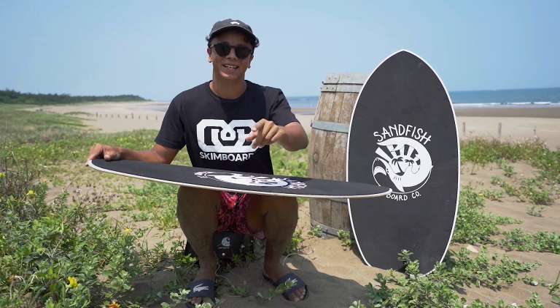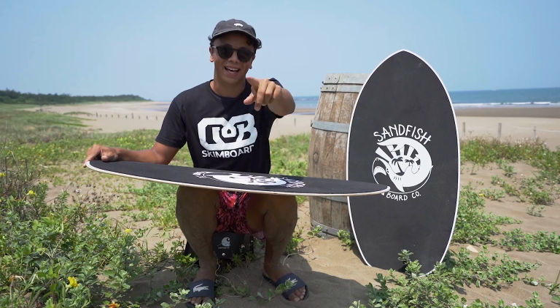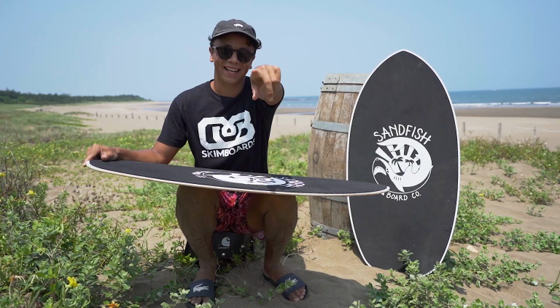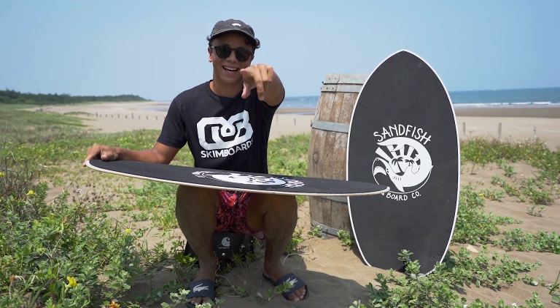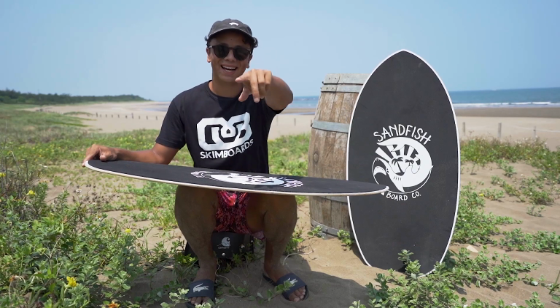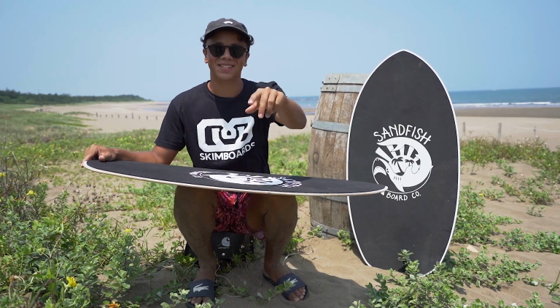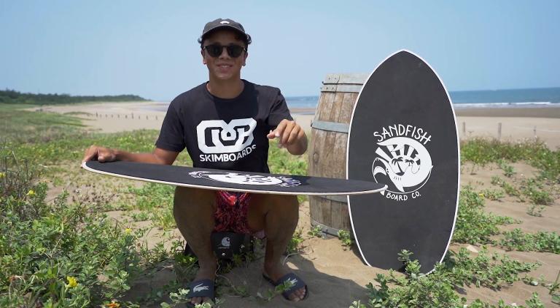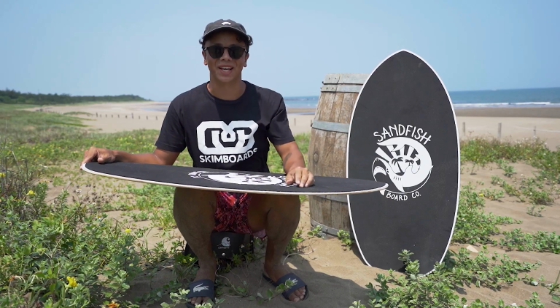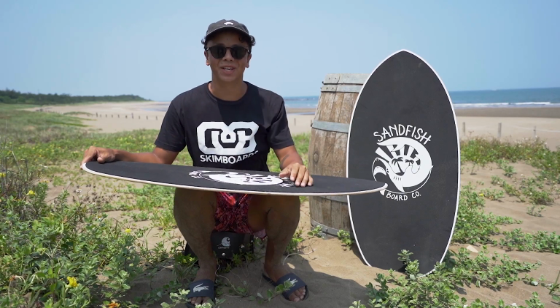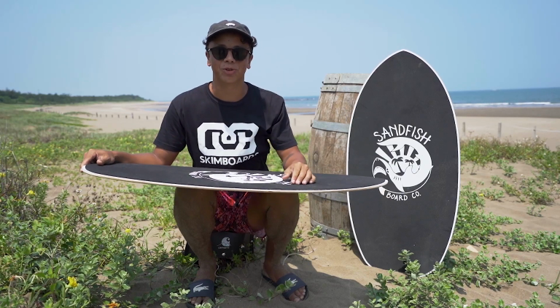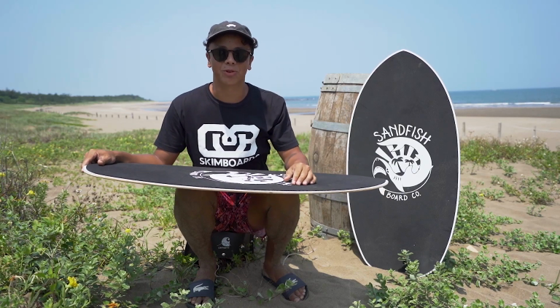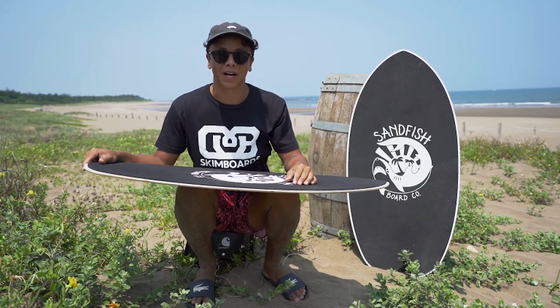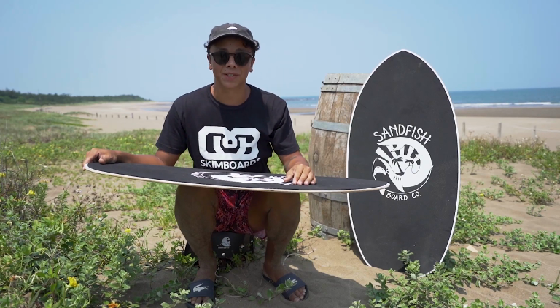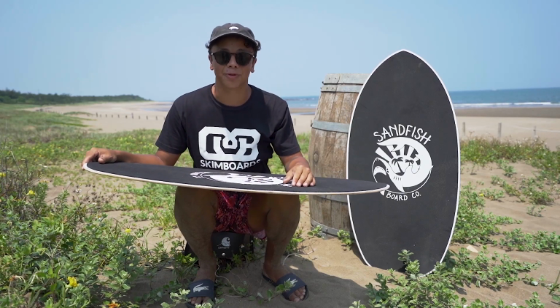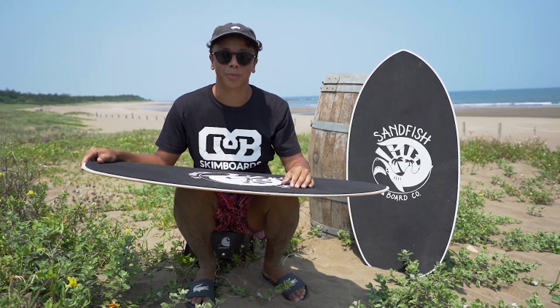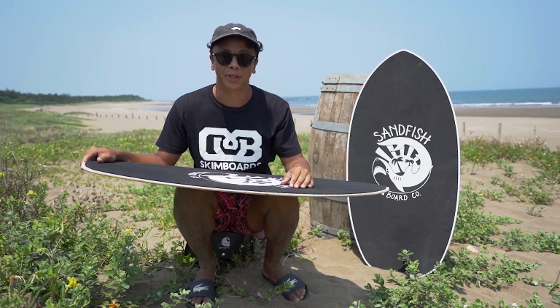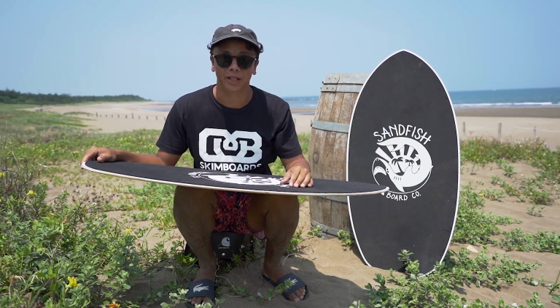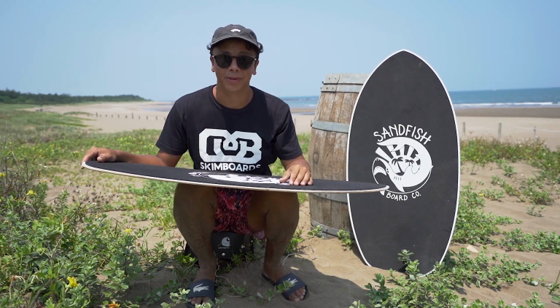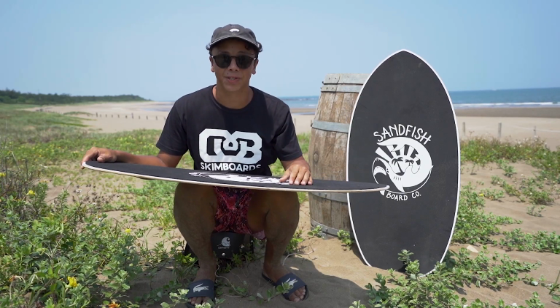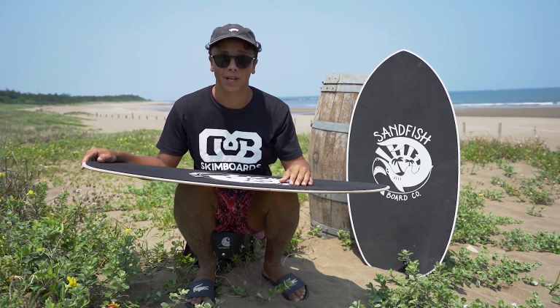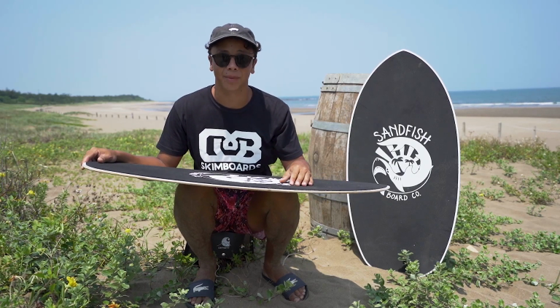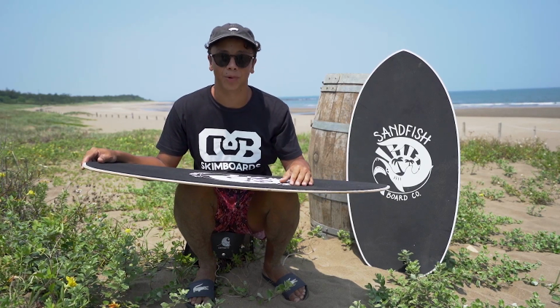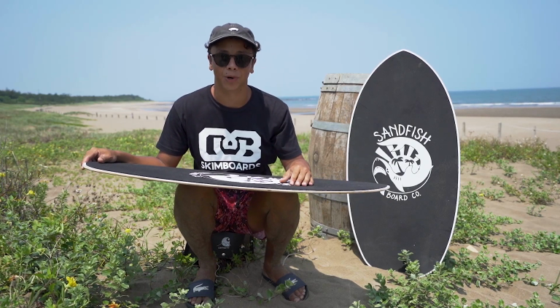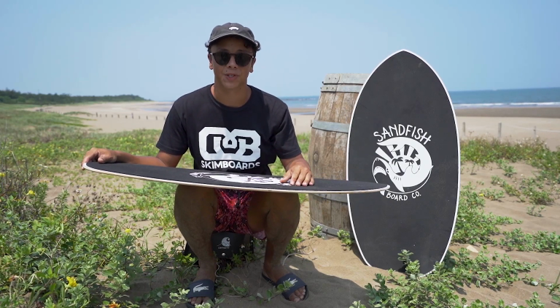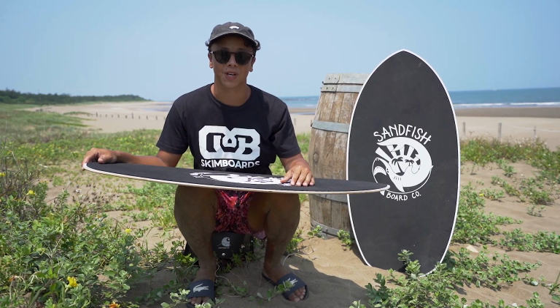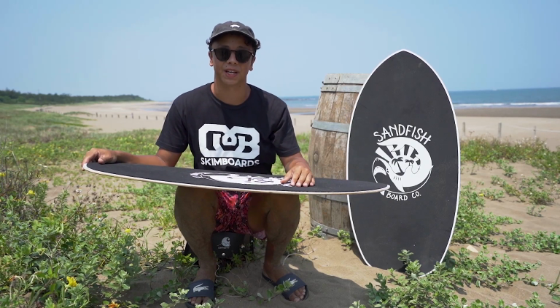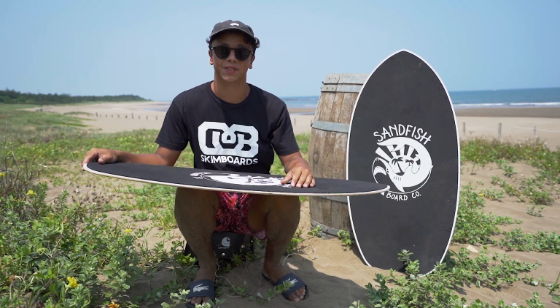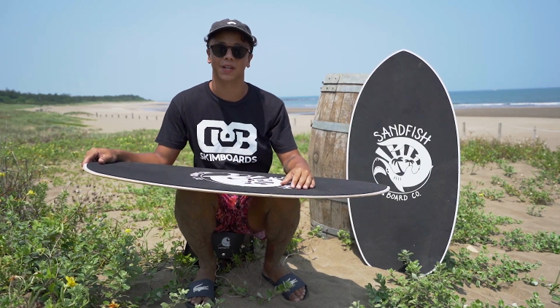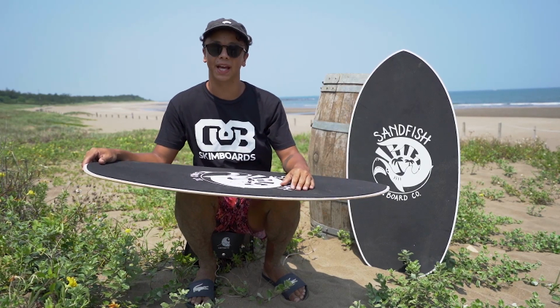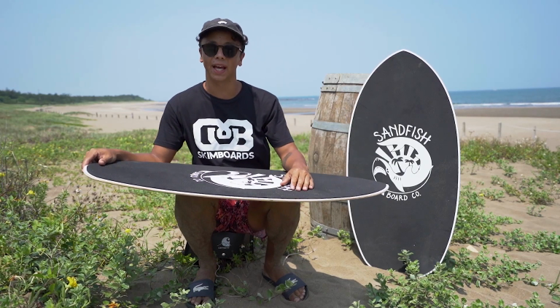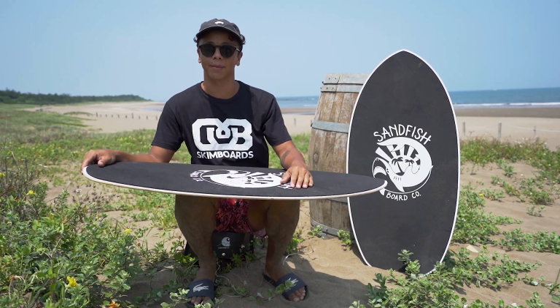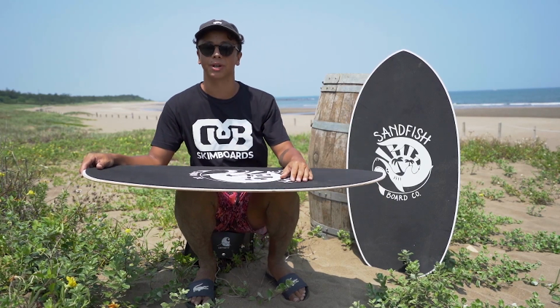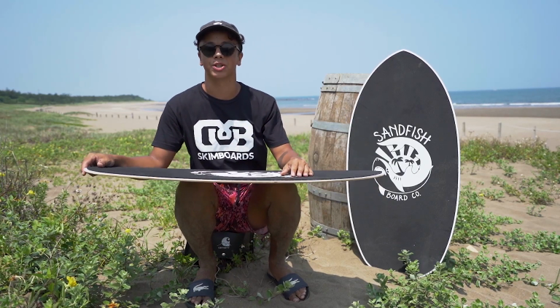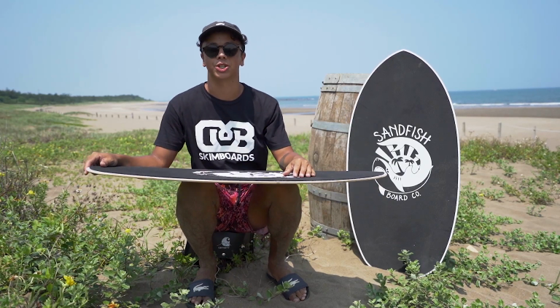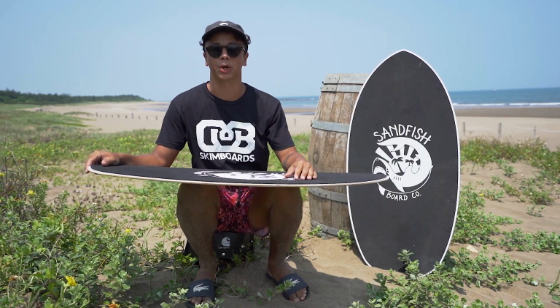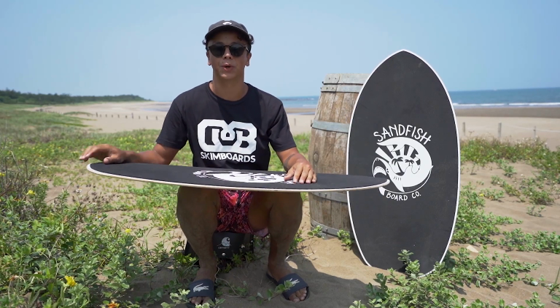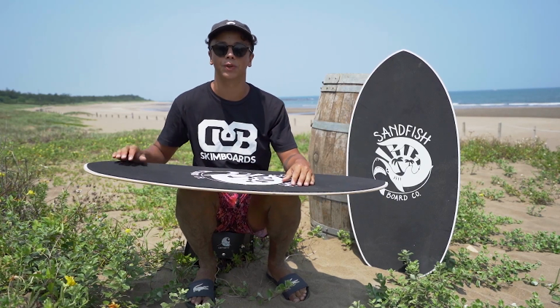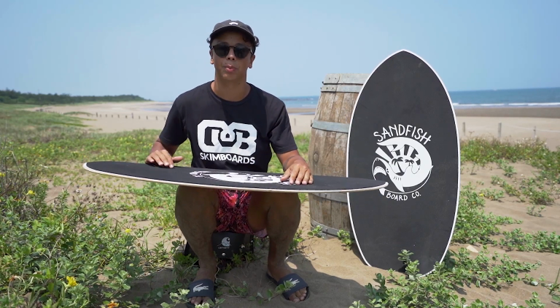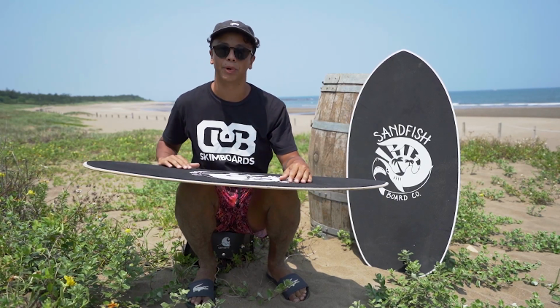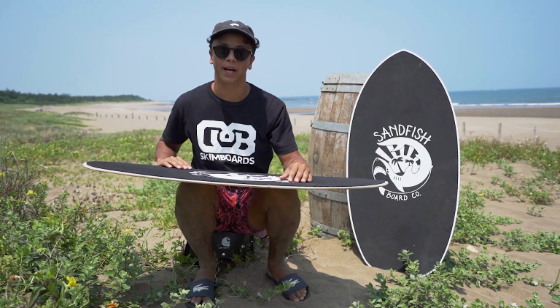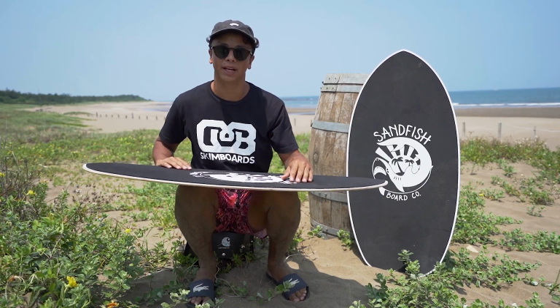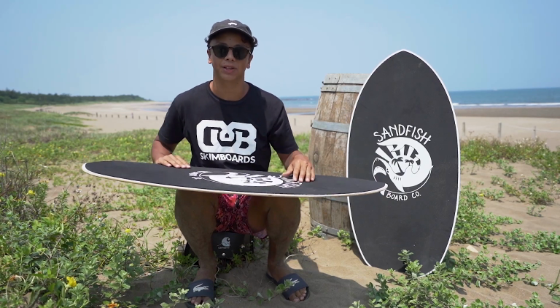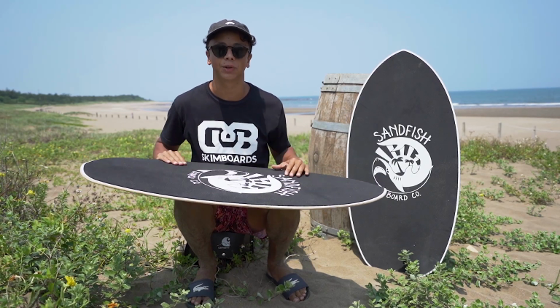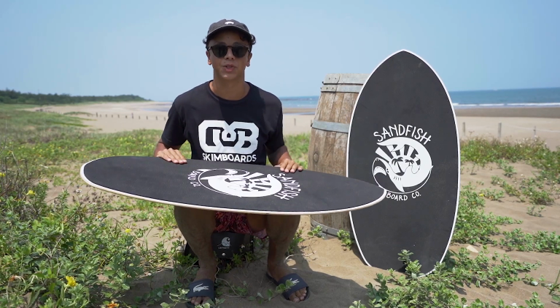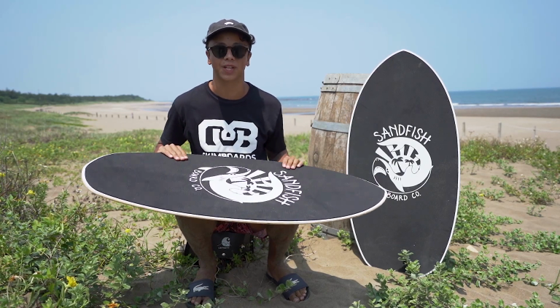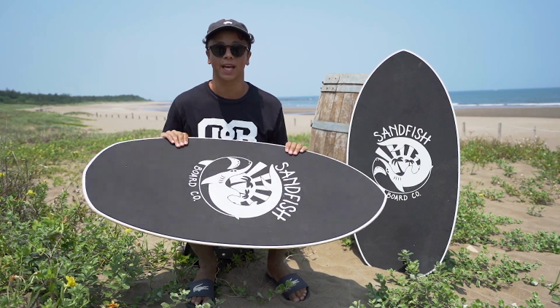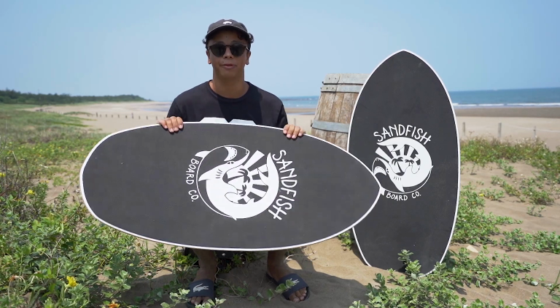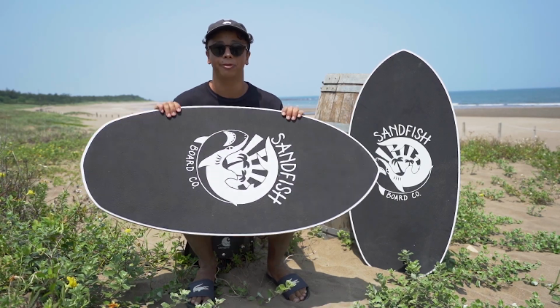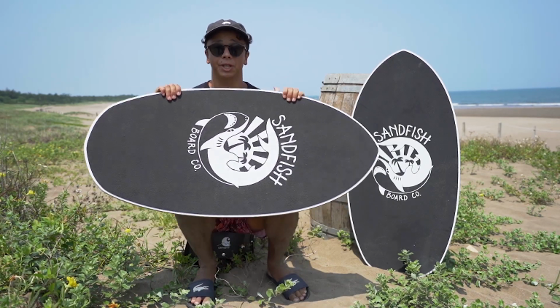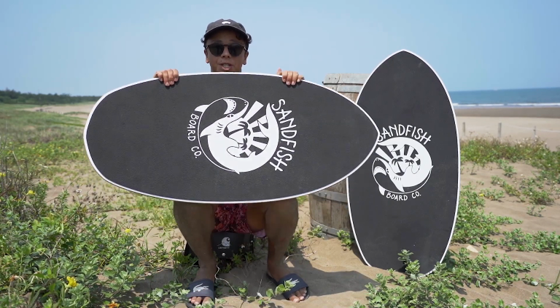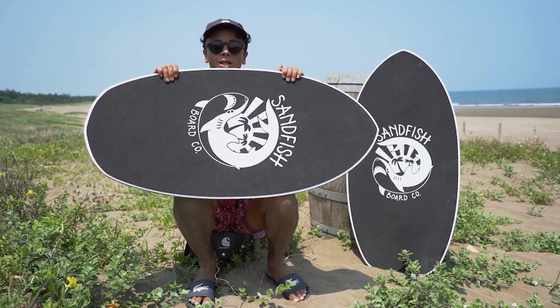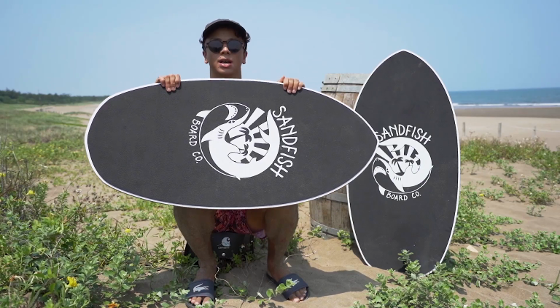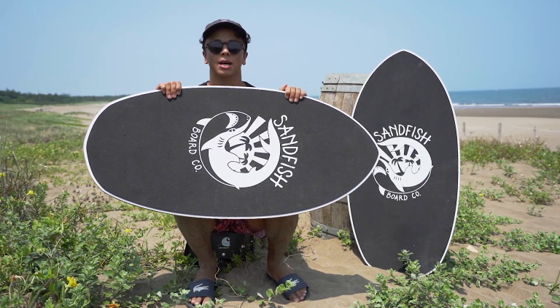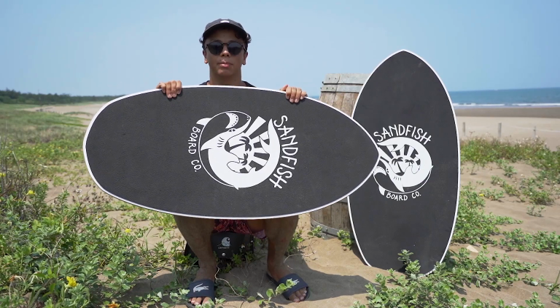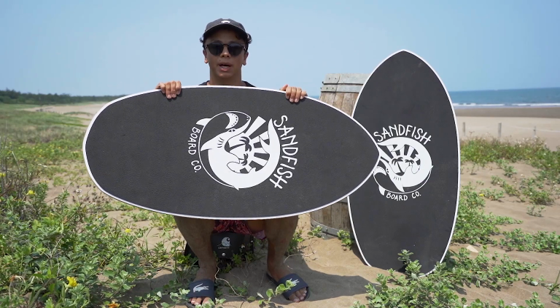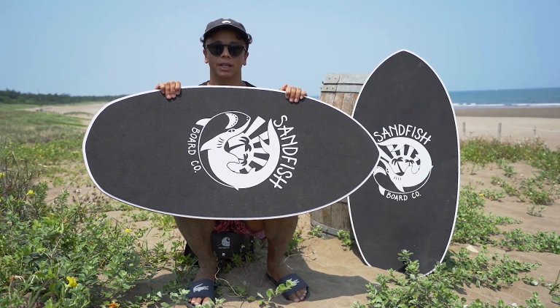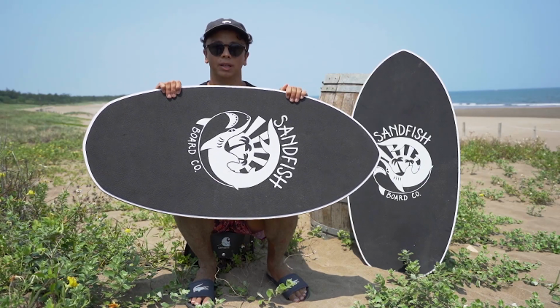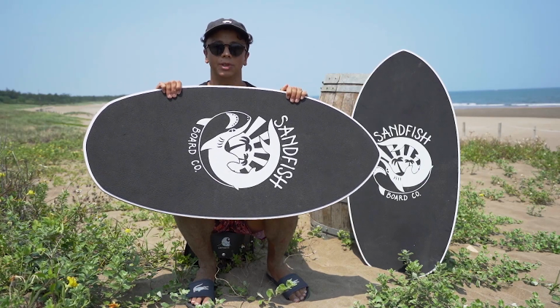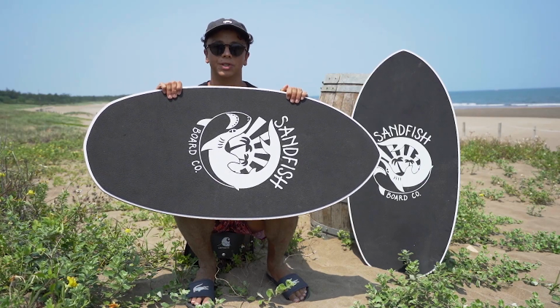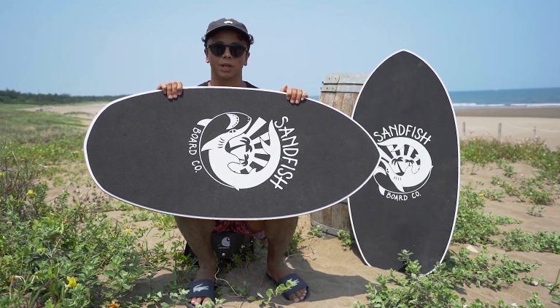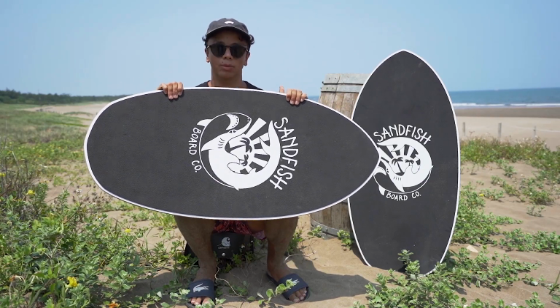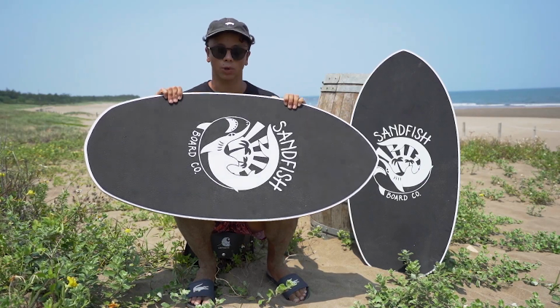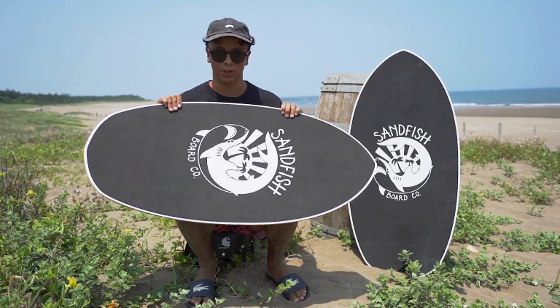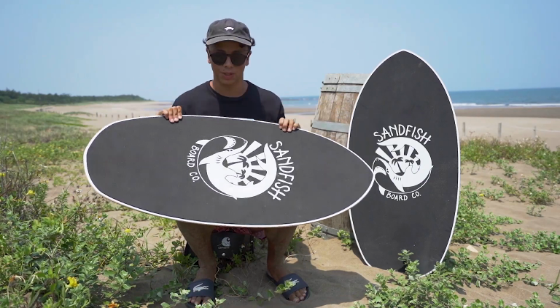Hey guys, it's Adrian Raza from DB Skimboards, and today I'm gonna show you the brand new Sandfish by DB Skimboards.